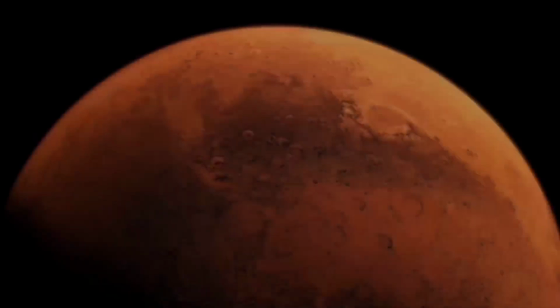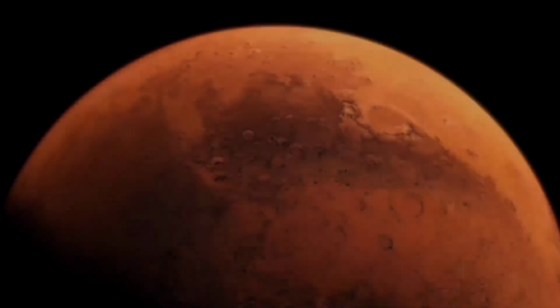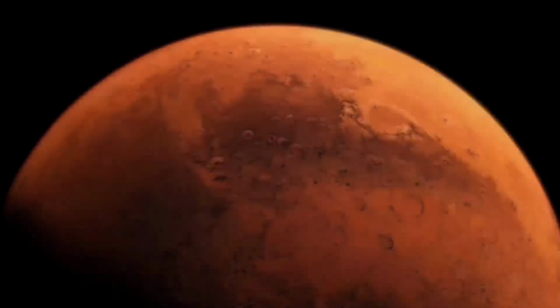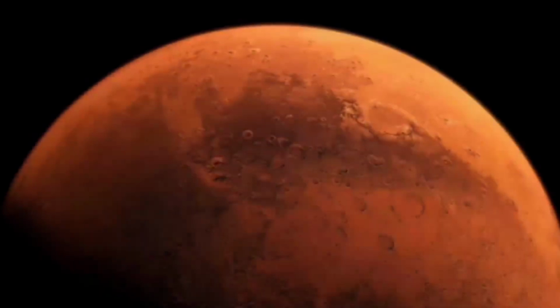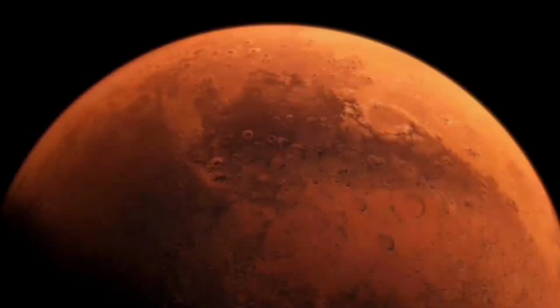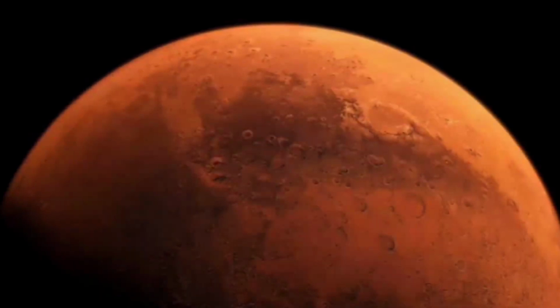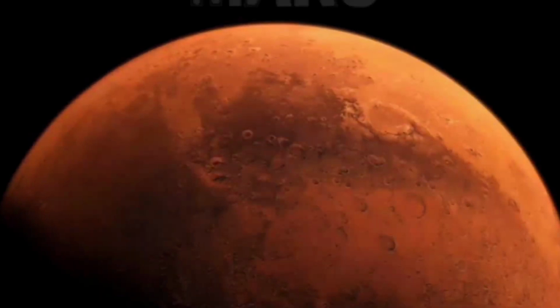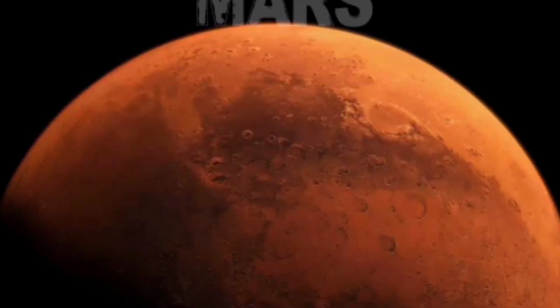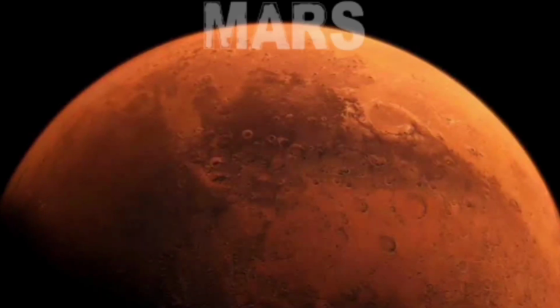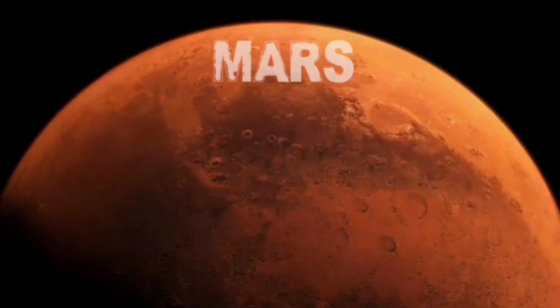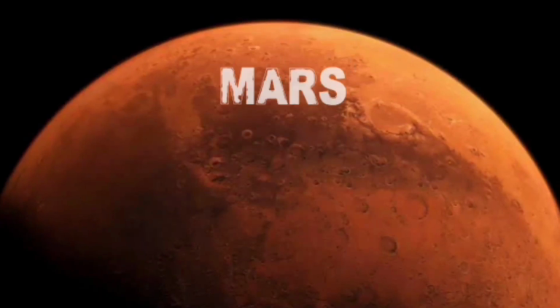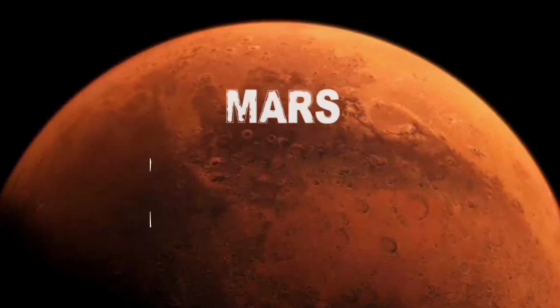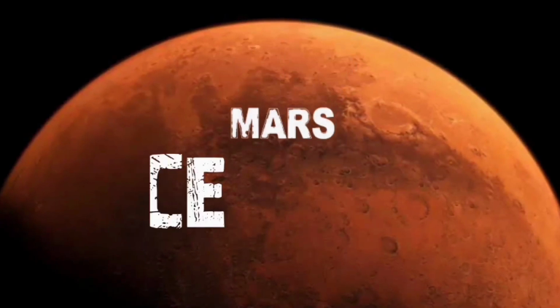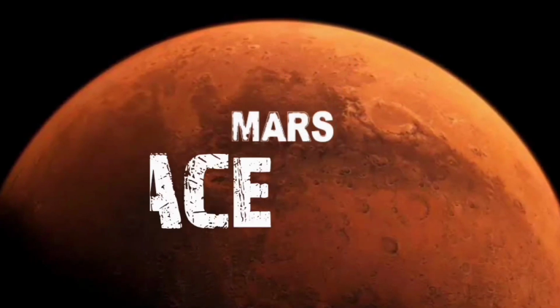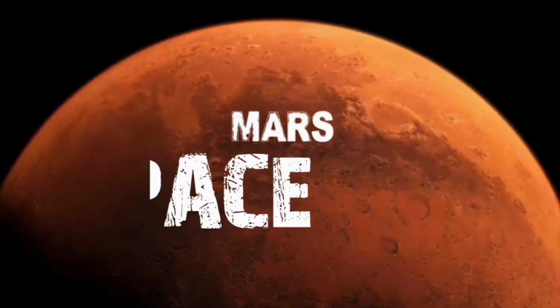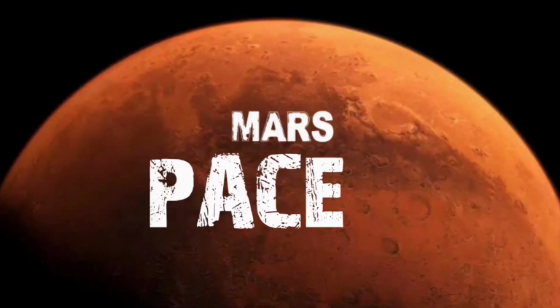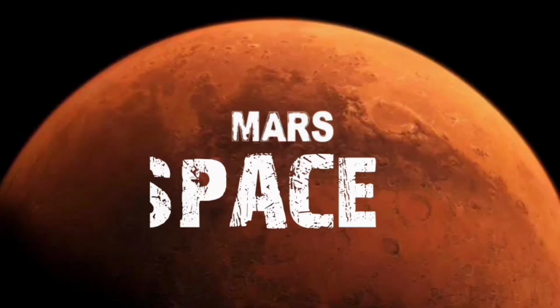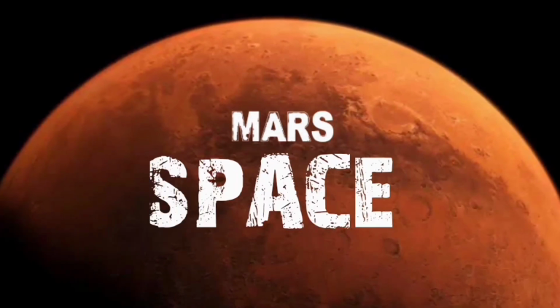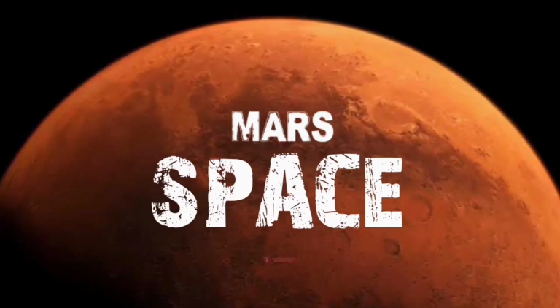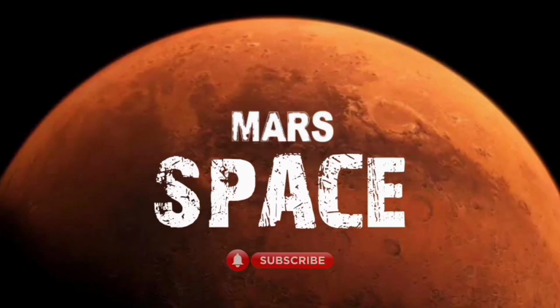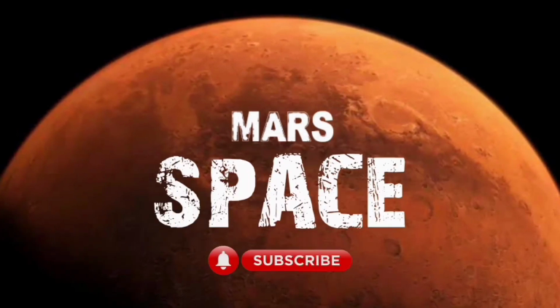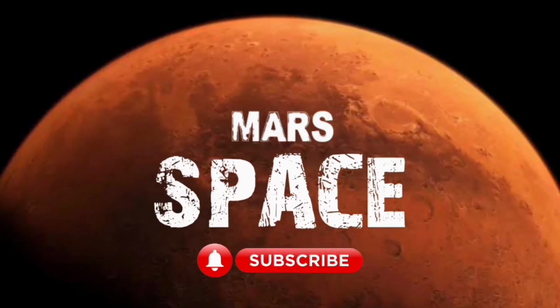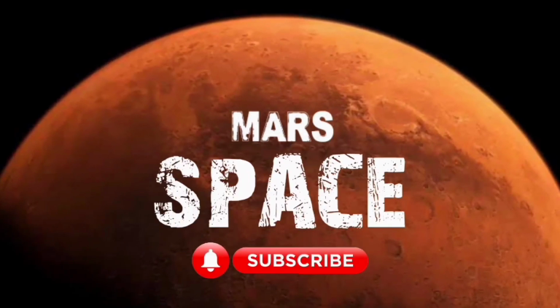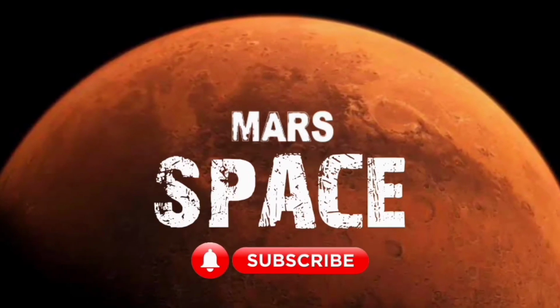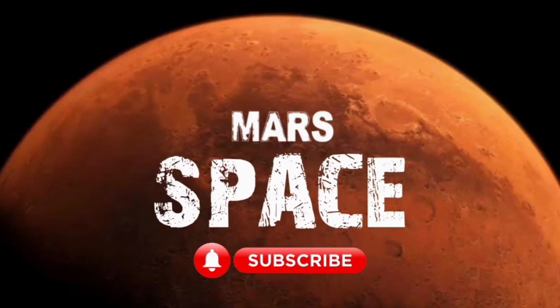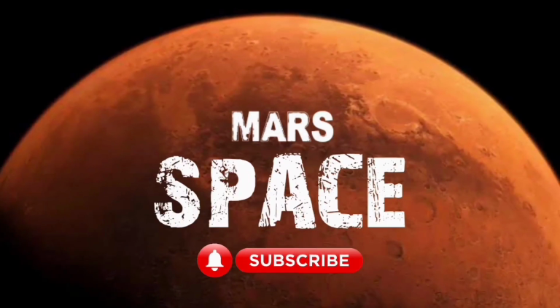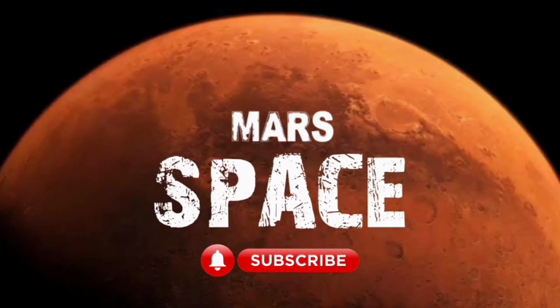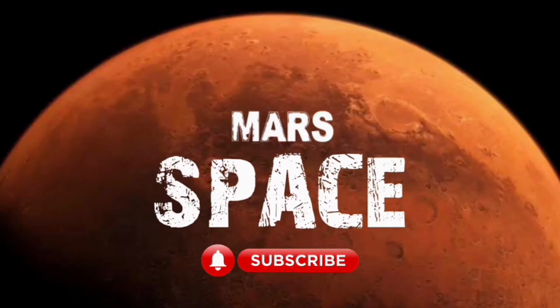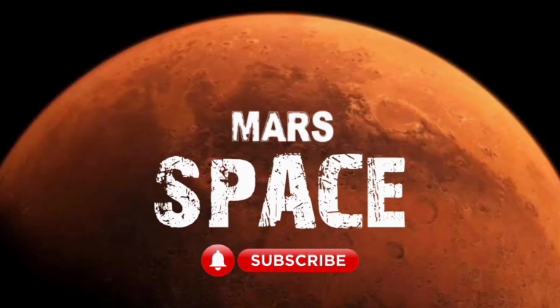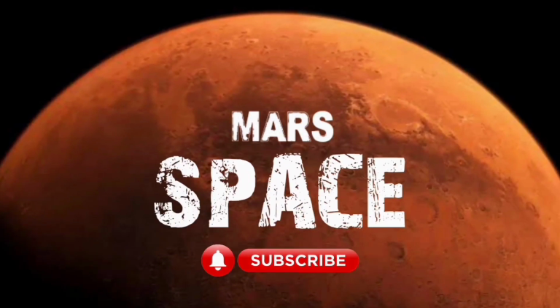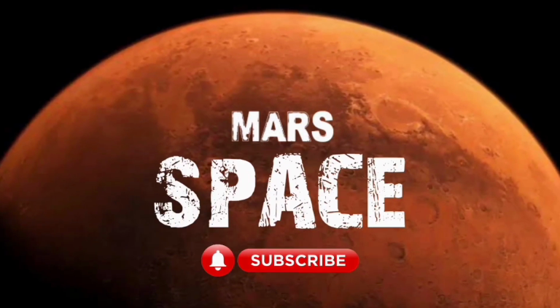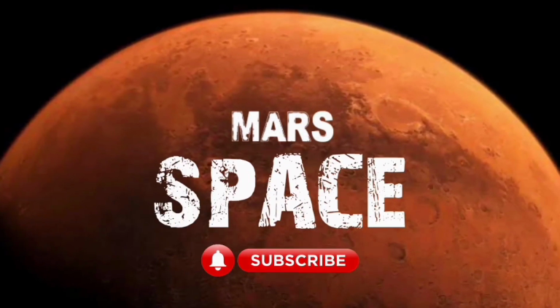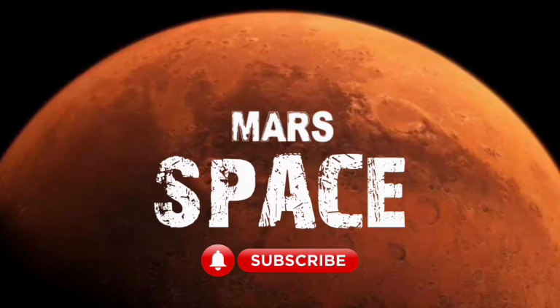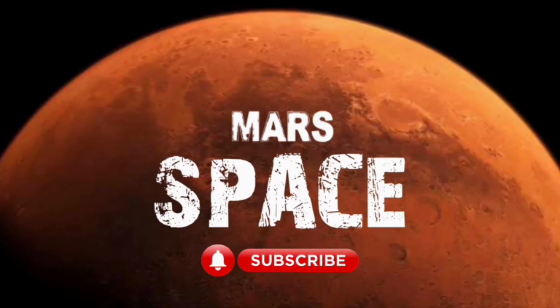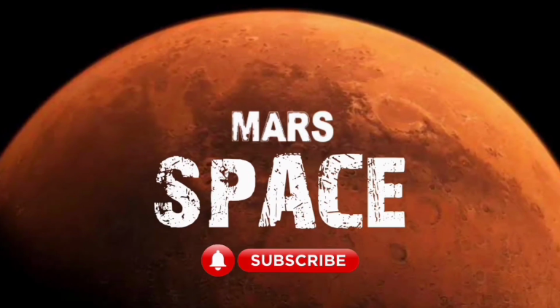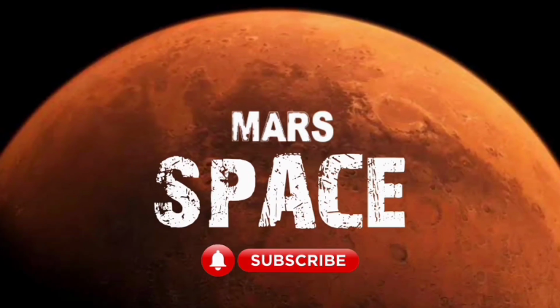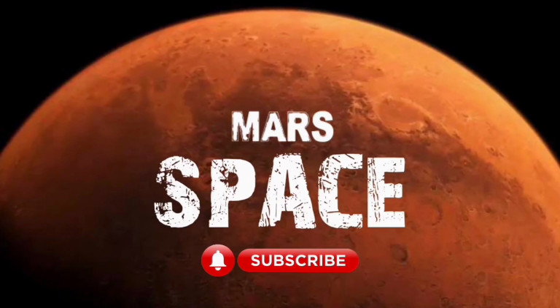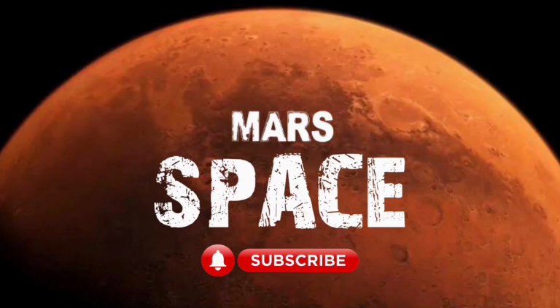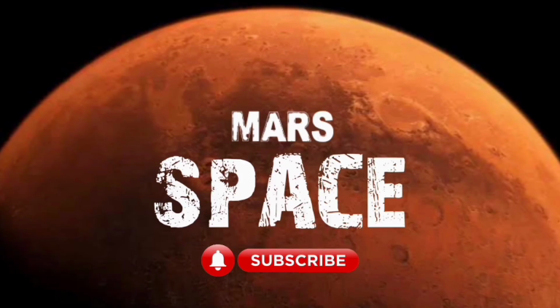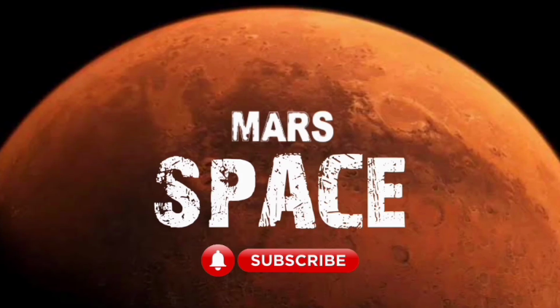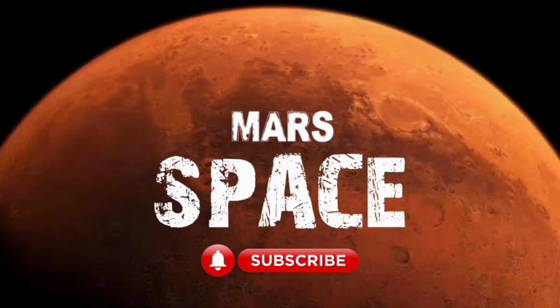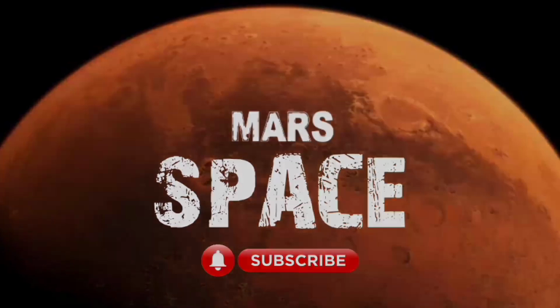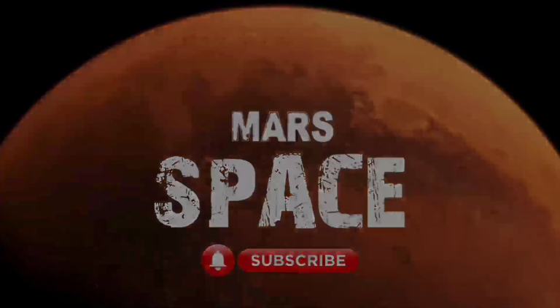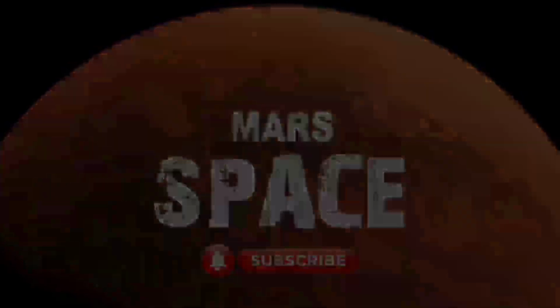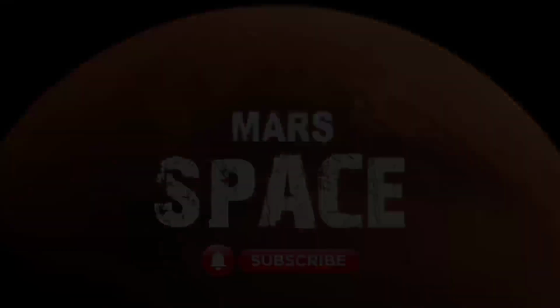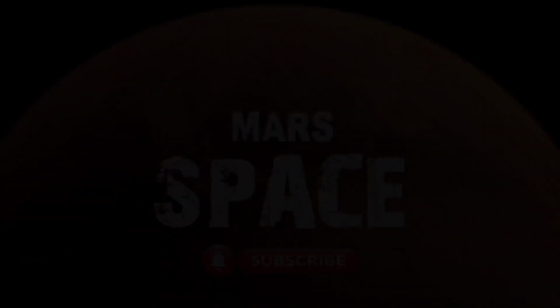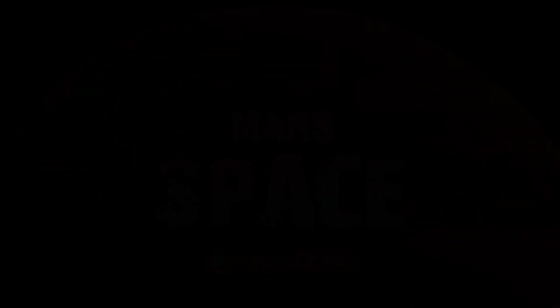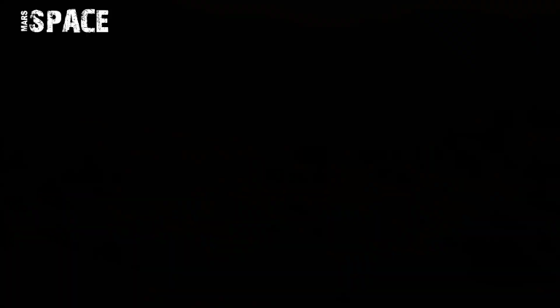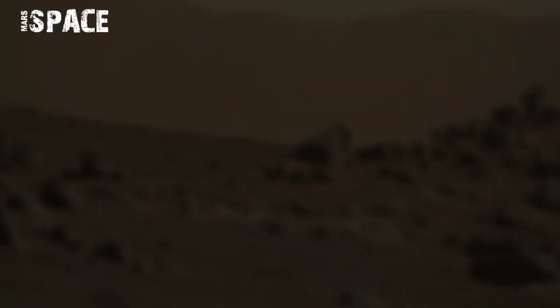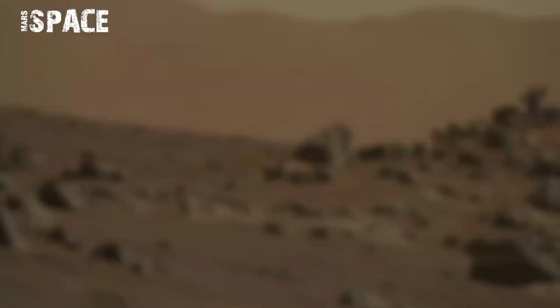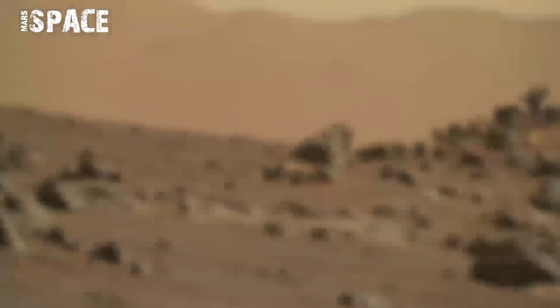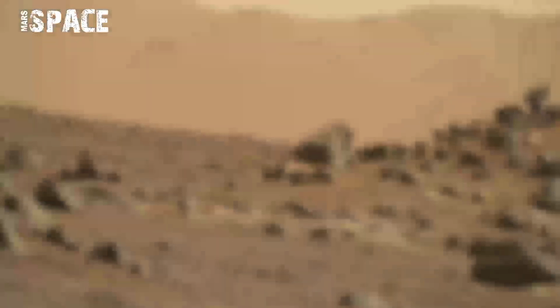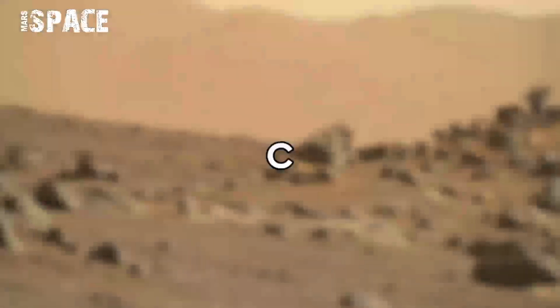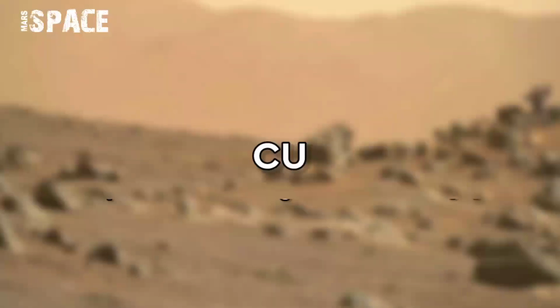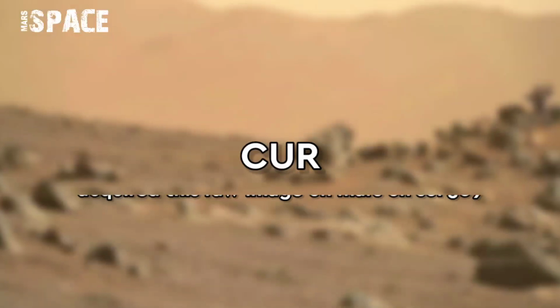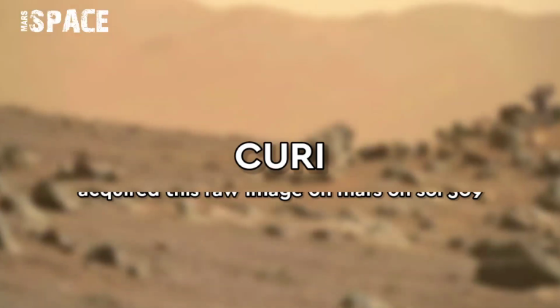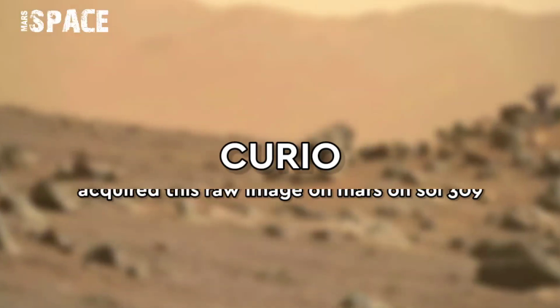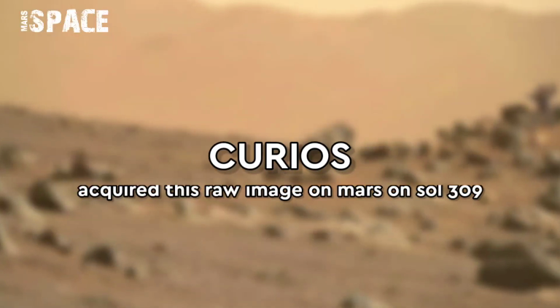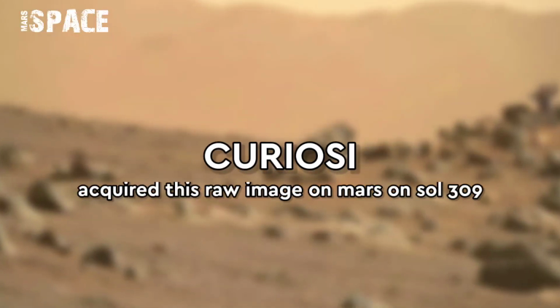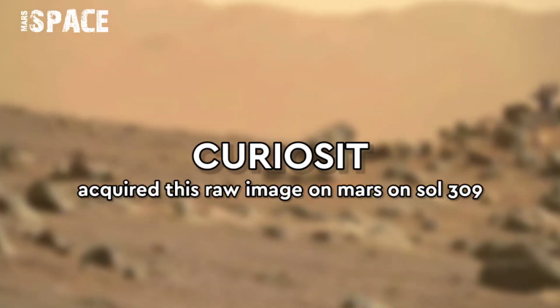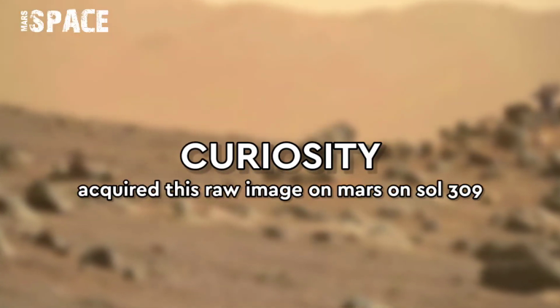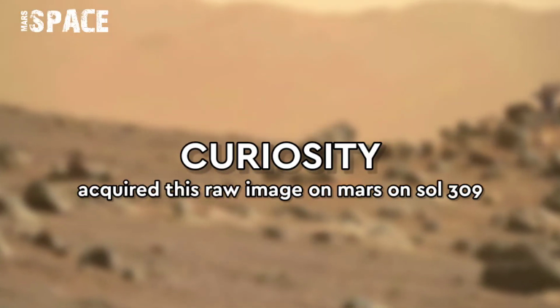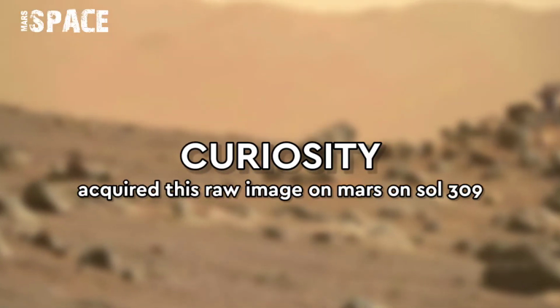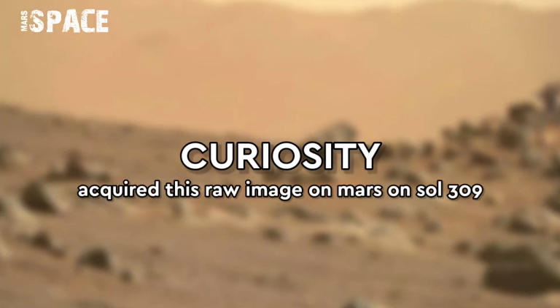Hi friends, welcome back to our YouTube channel Mars Space. If you're new, hit the bell icon with thumbs up and please watch till the end.